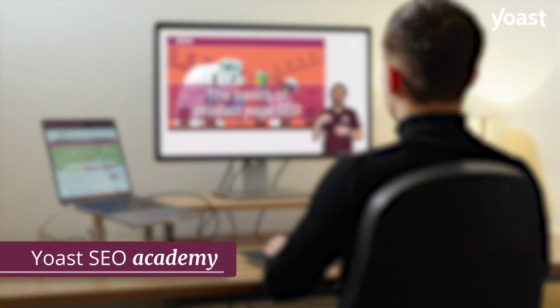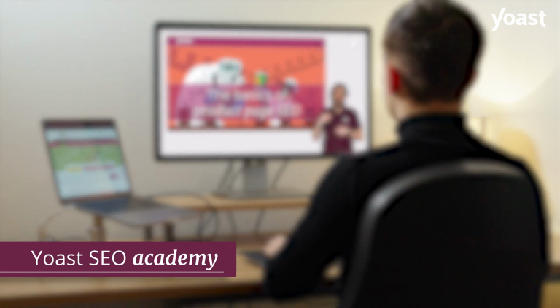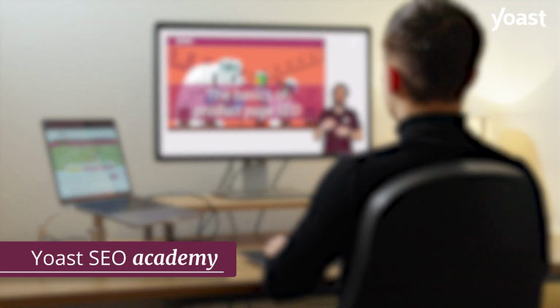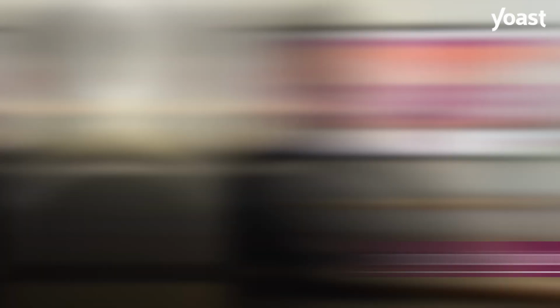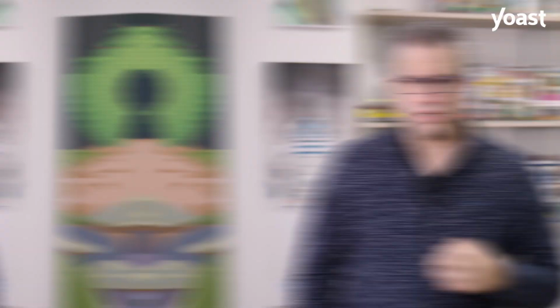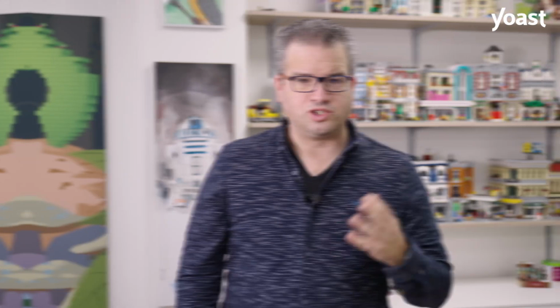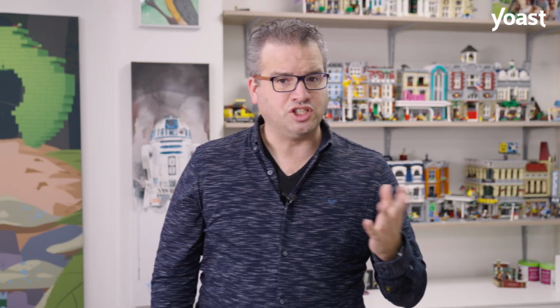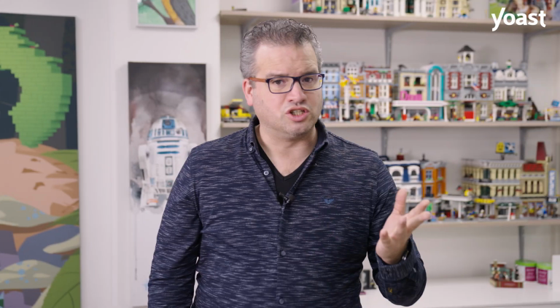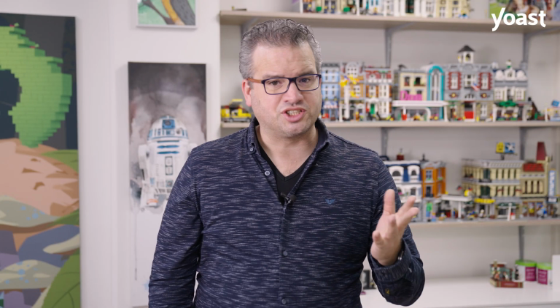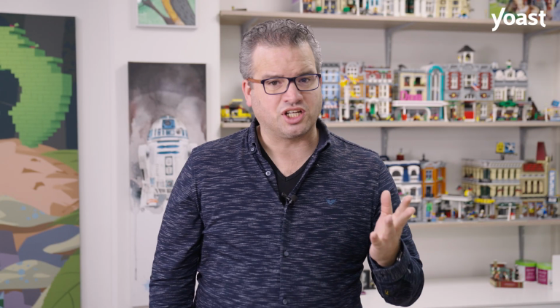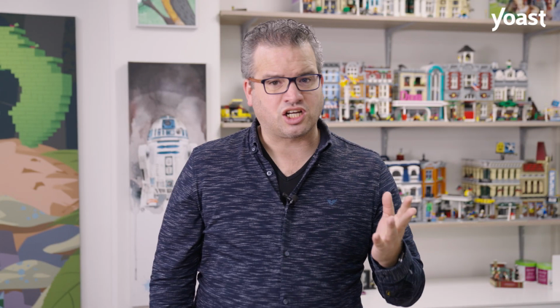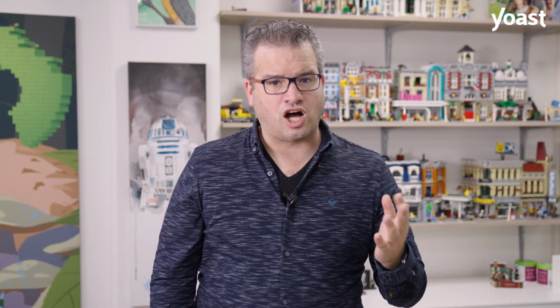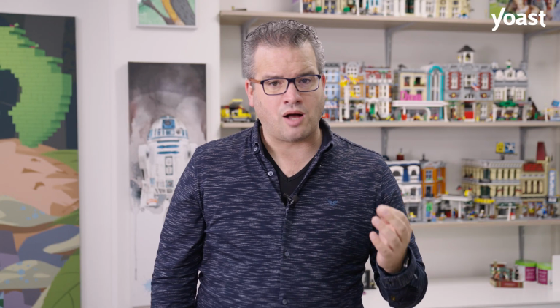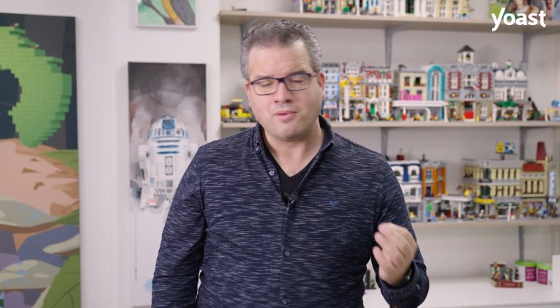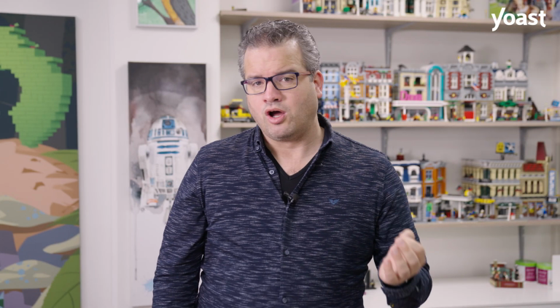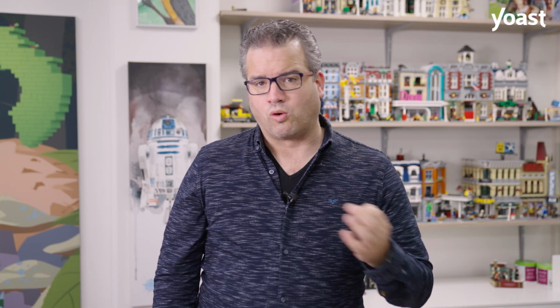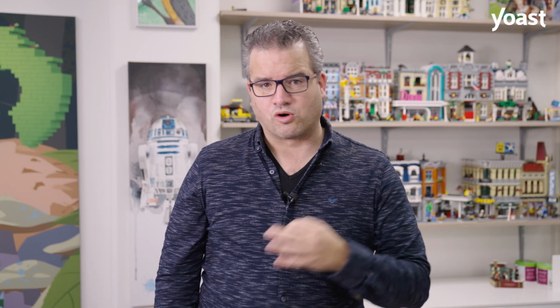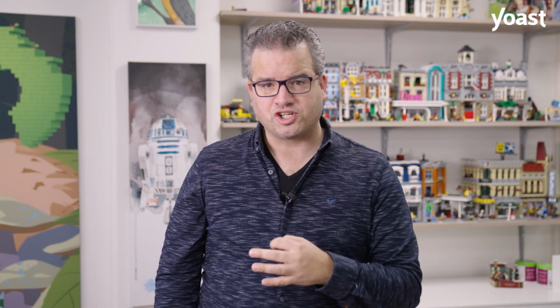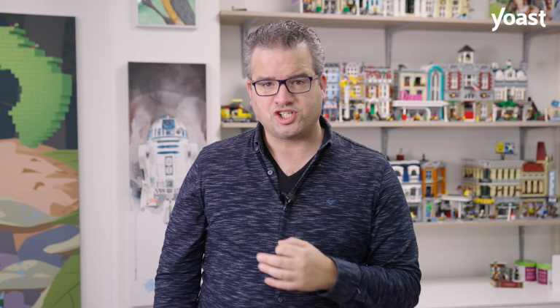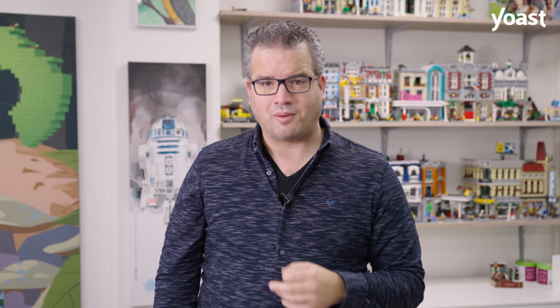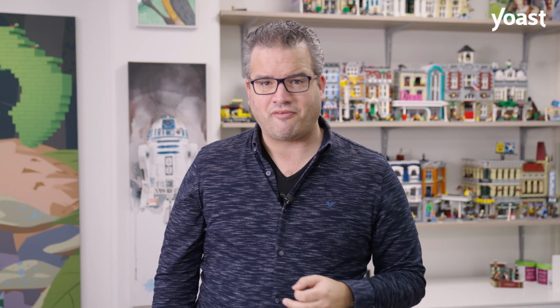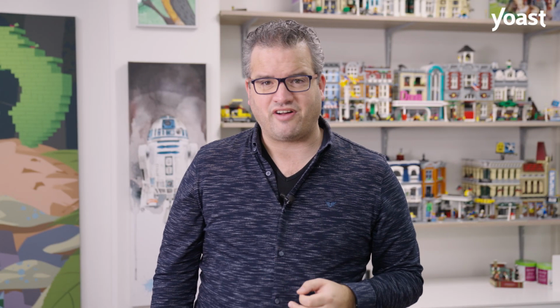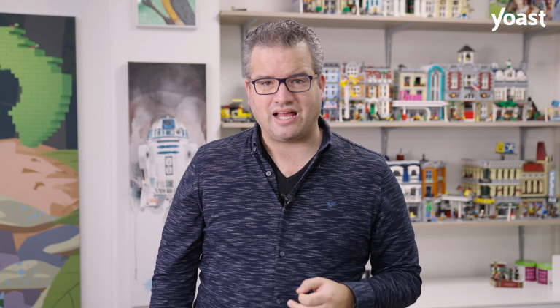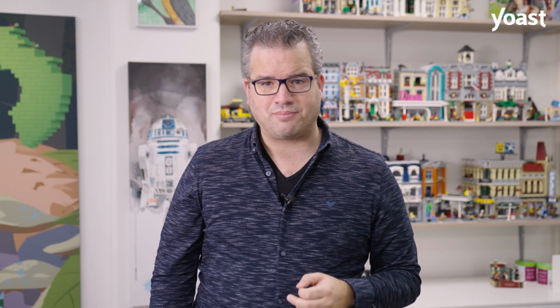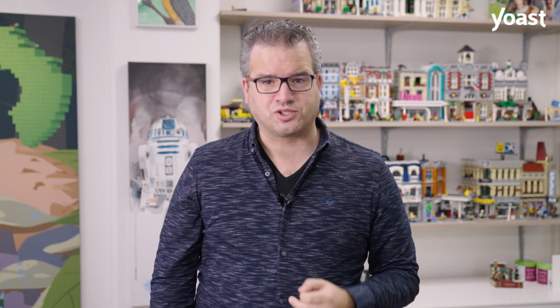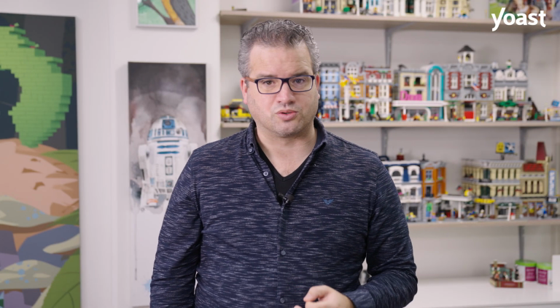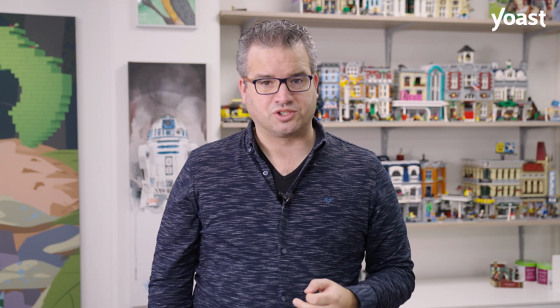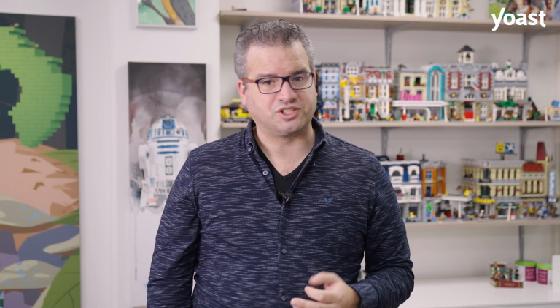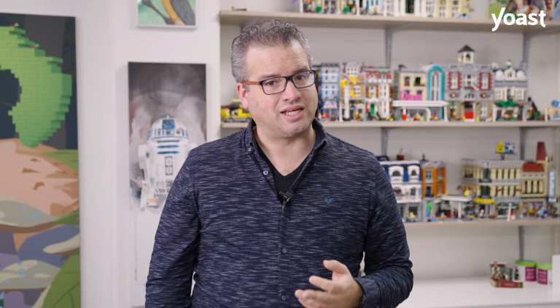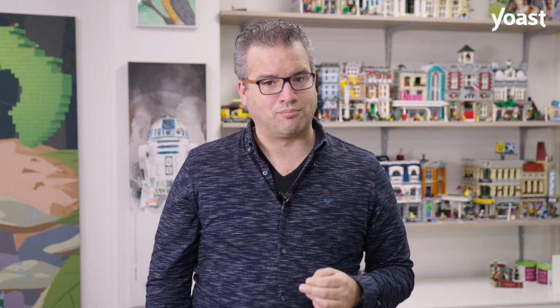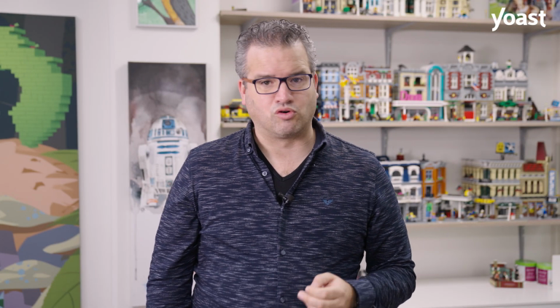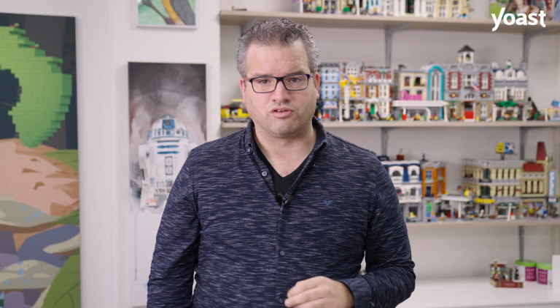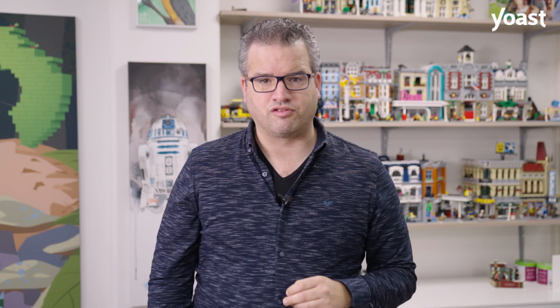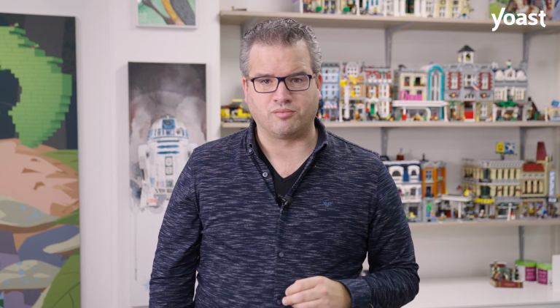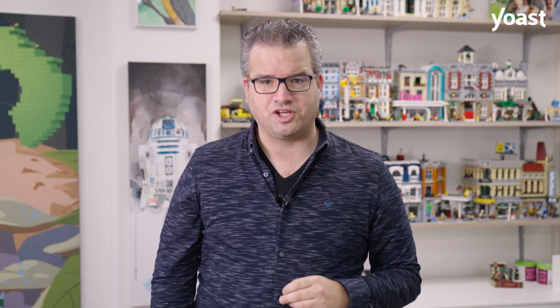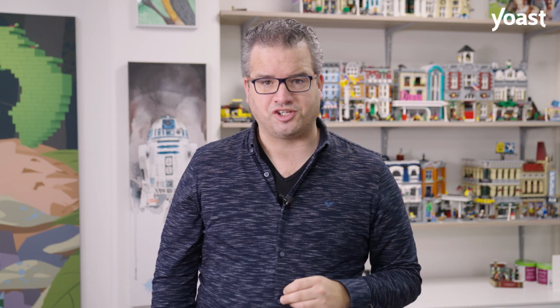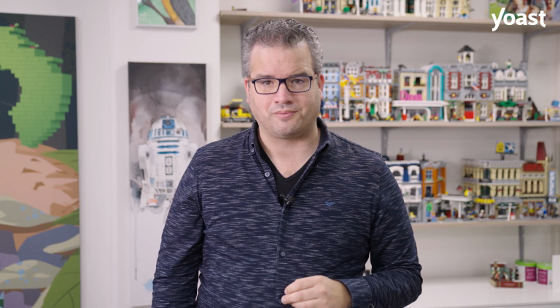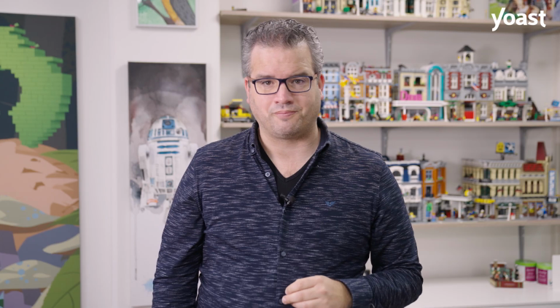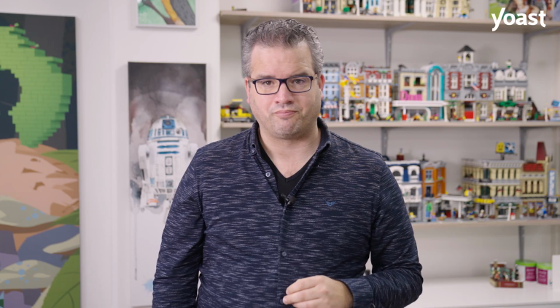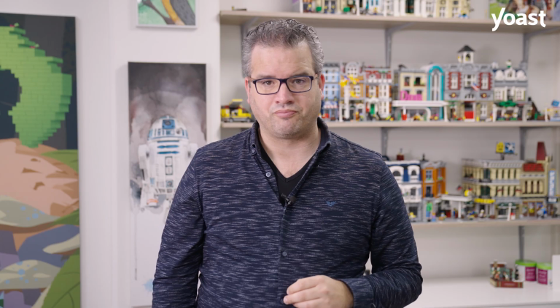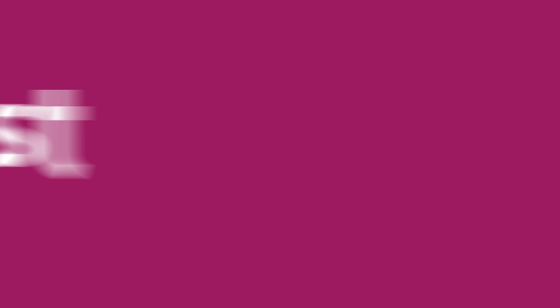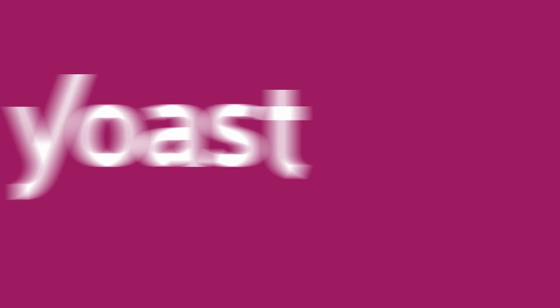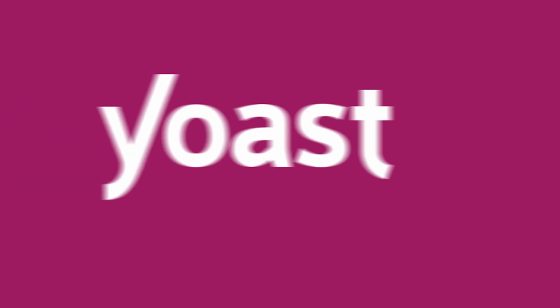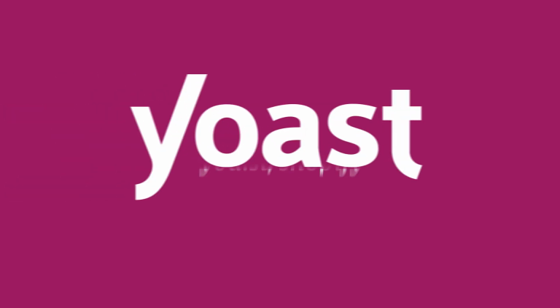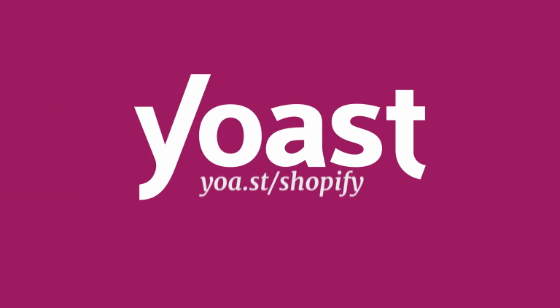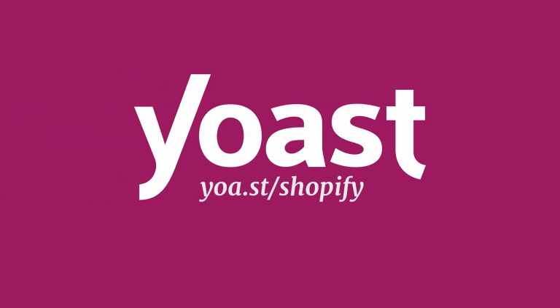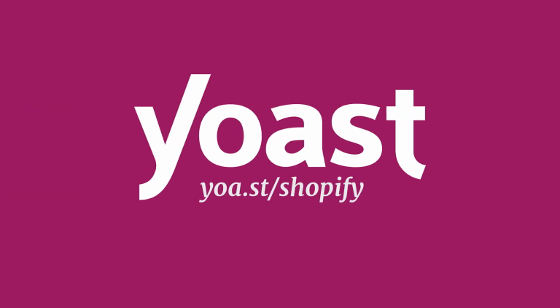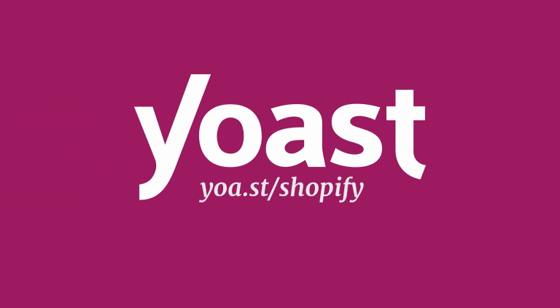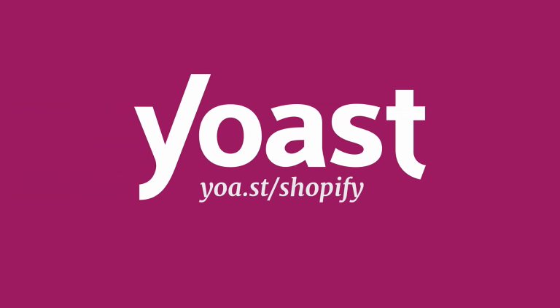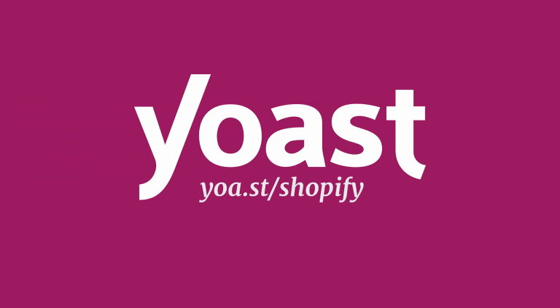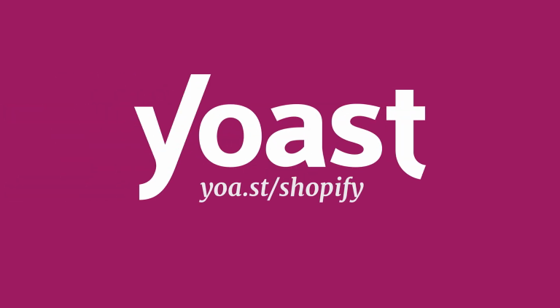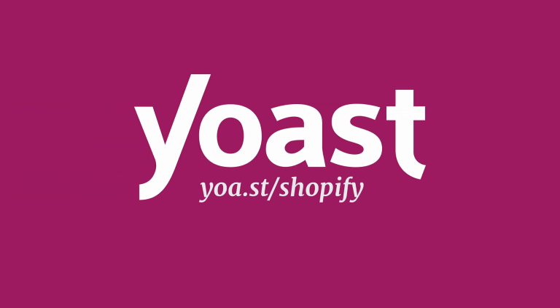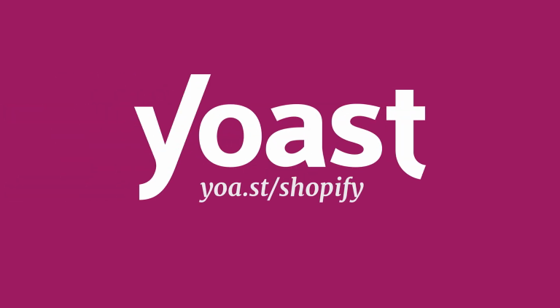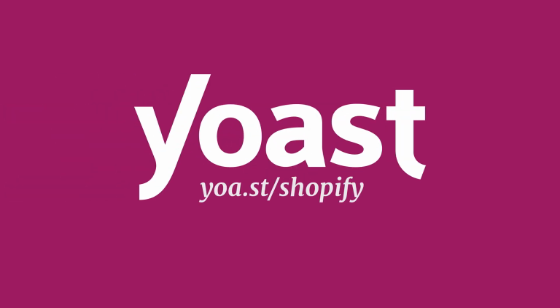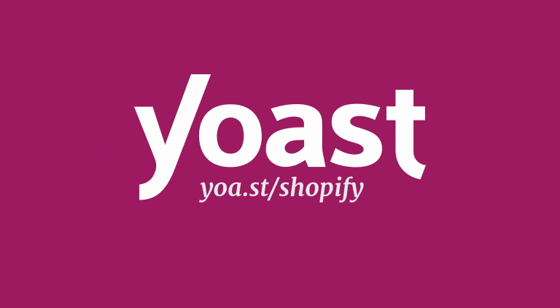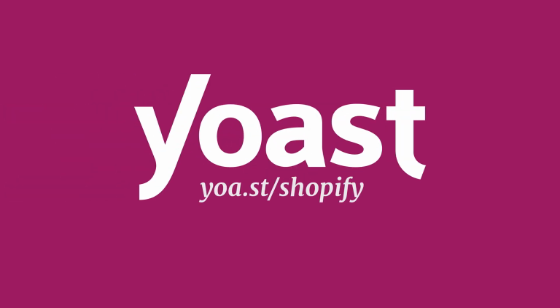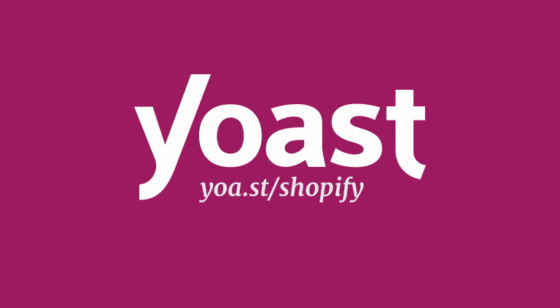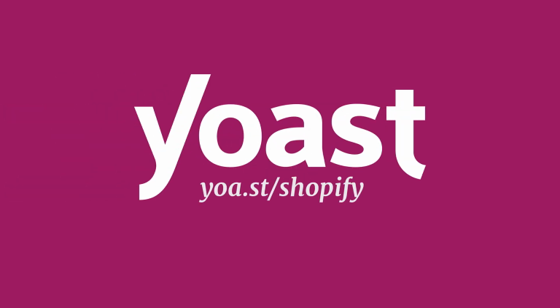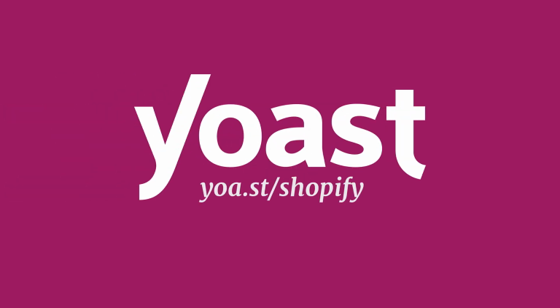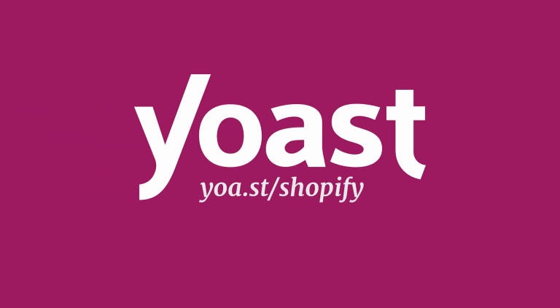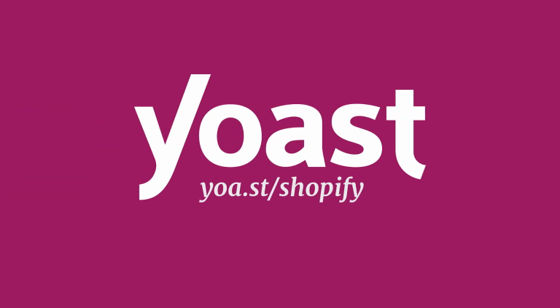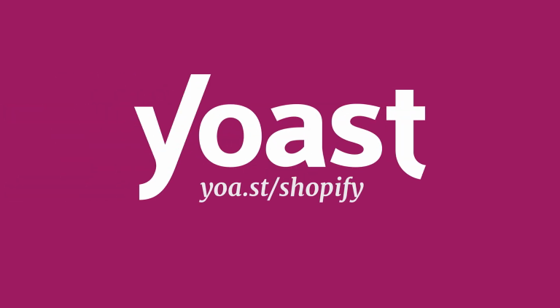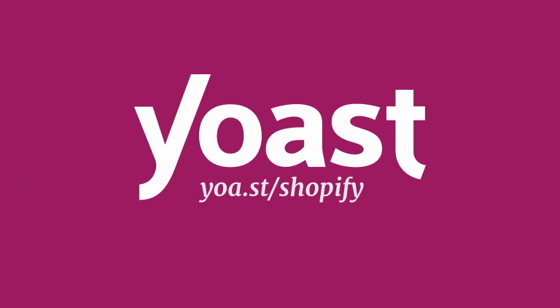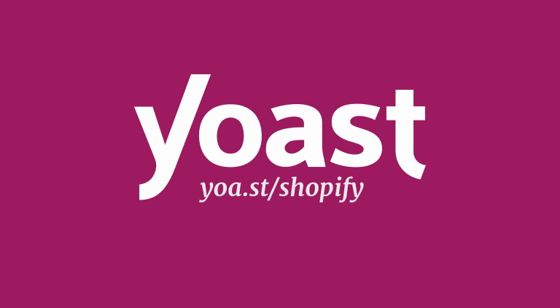Go to Yoast.com or the Shopify App Store to get more information. Start working on your SEO and start ranking today.